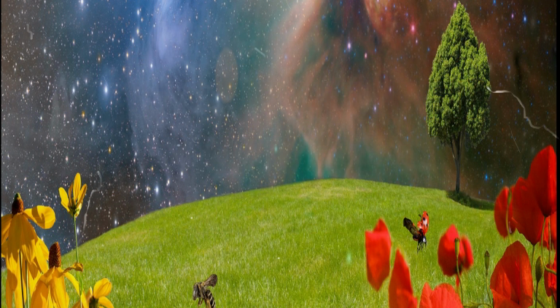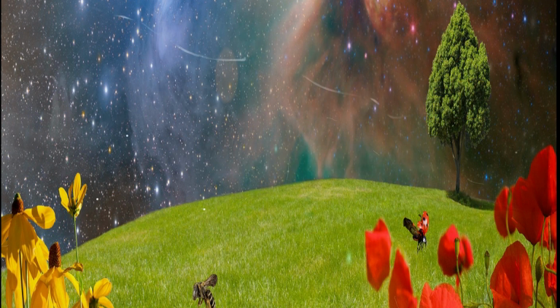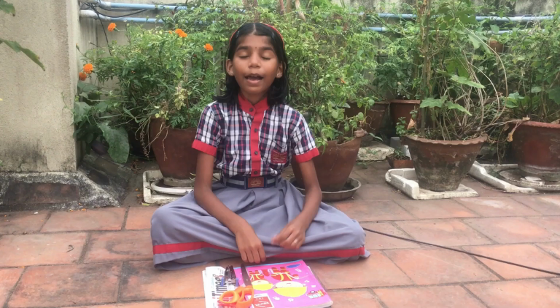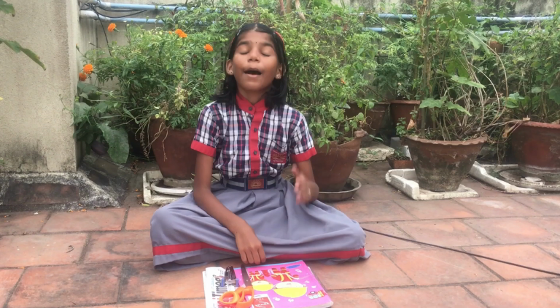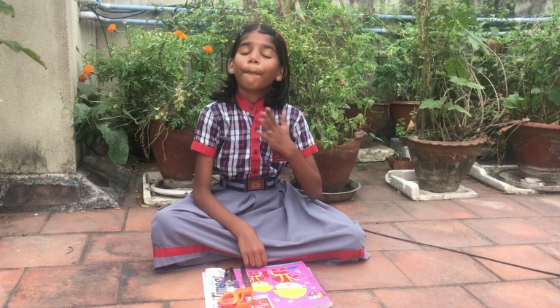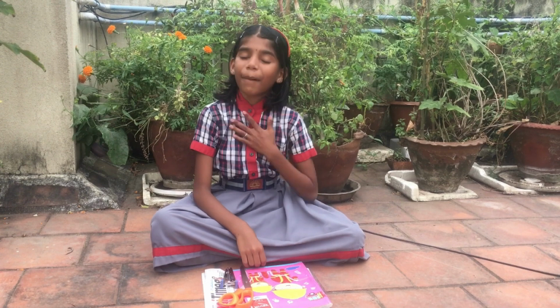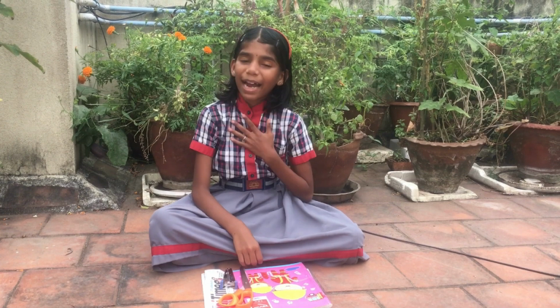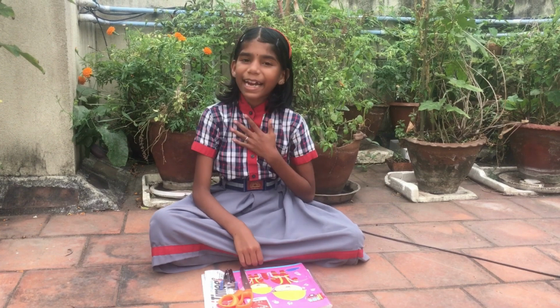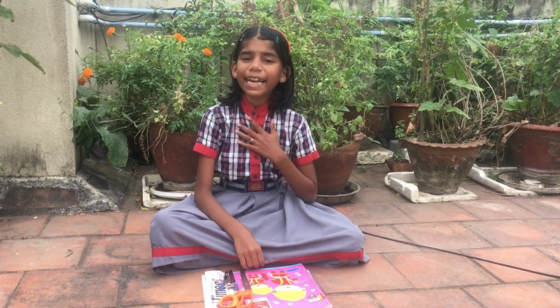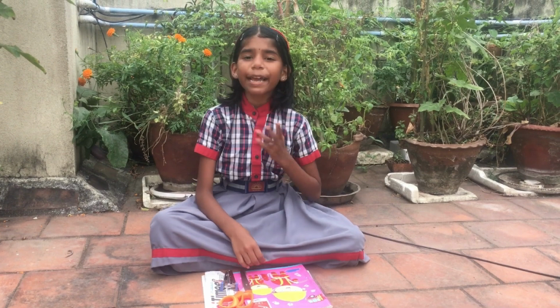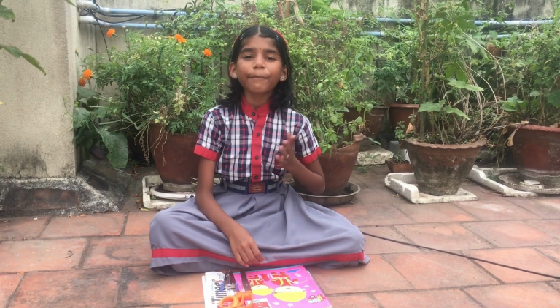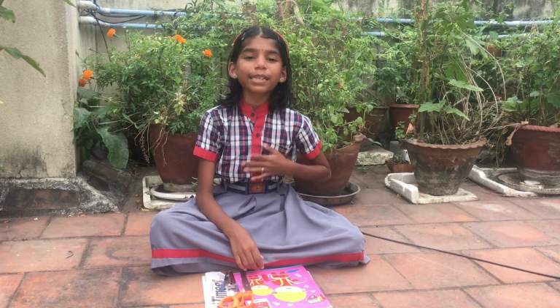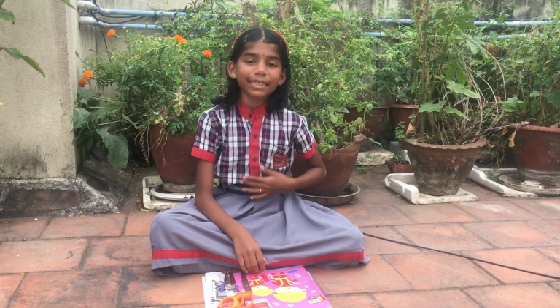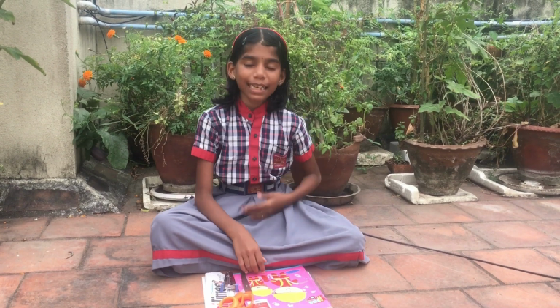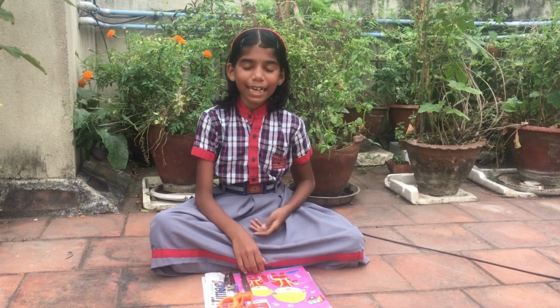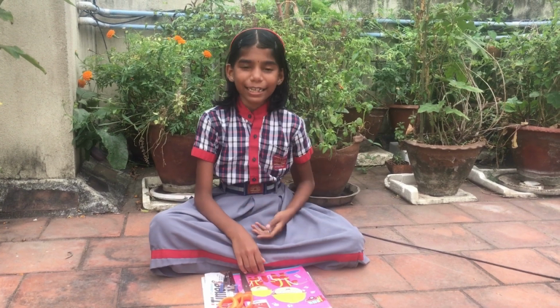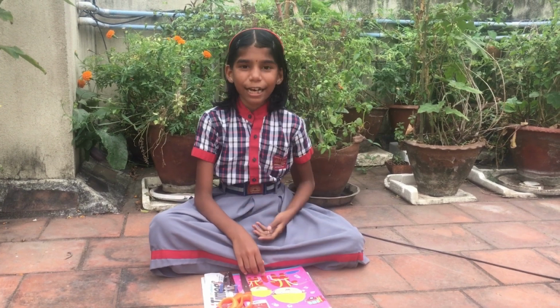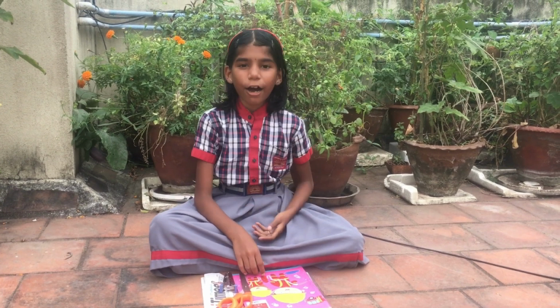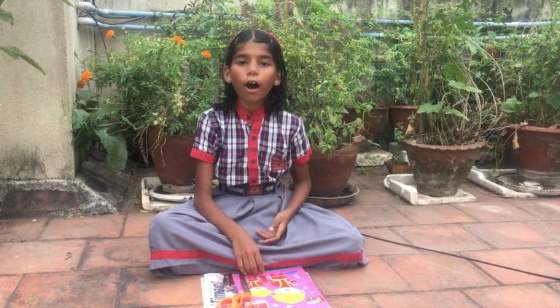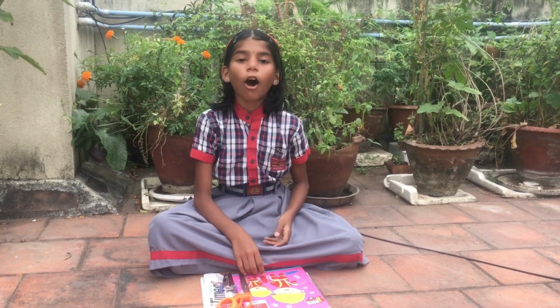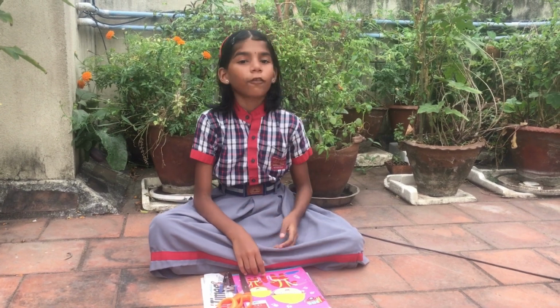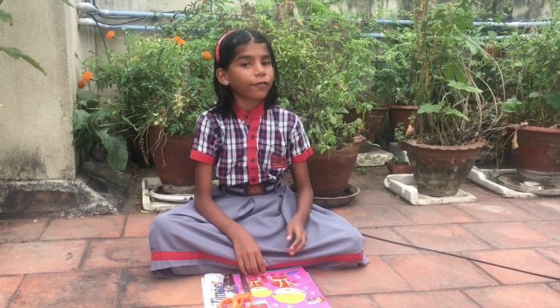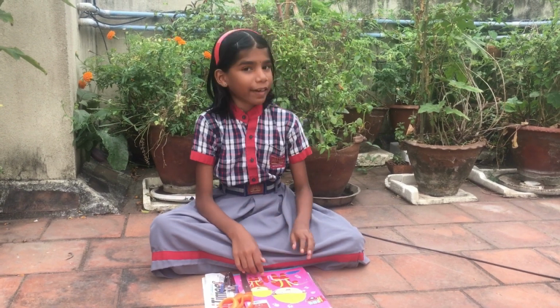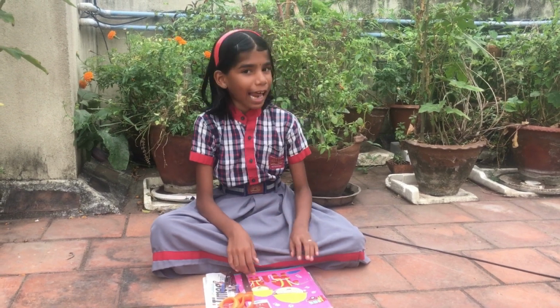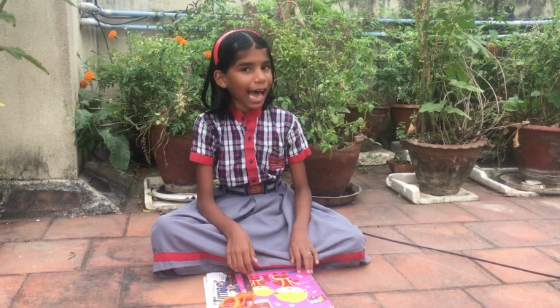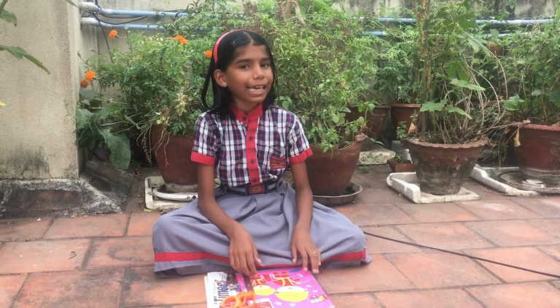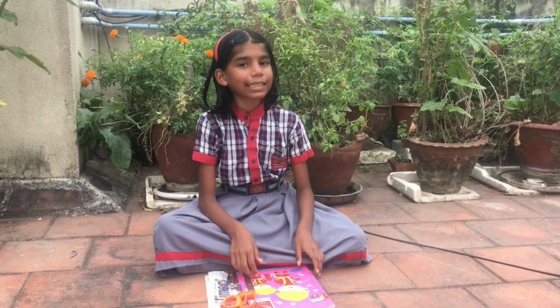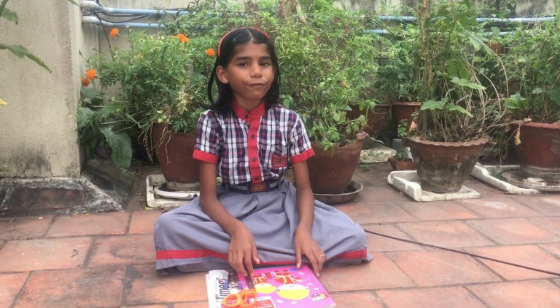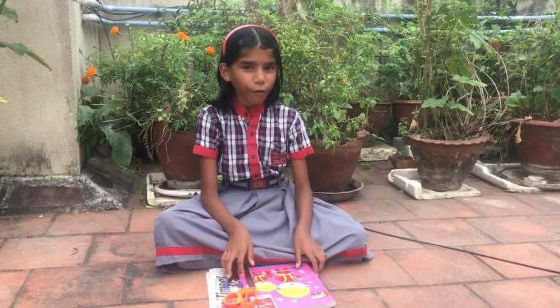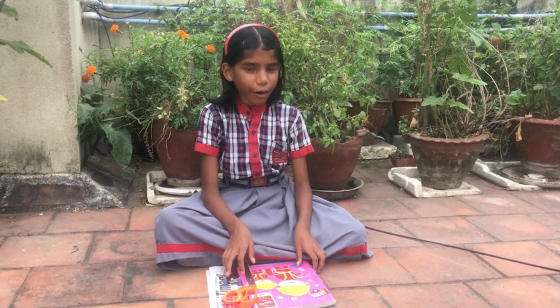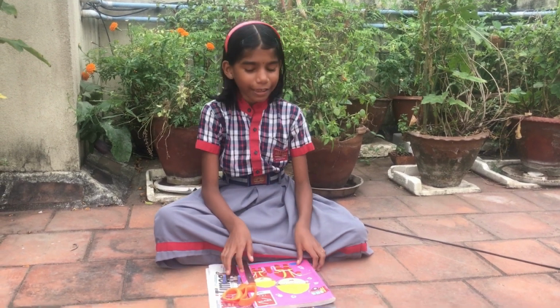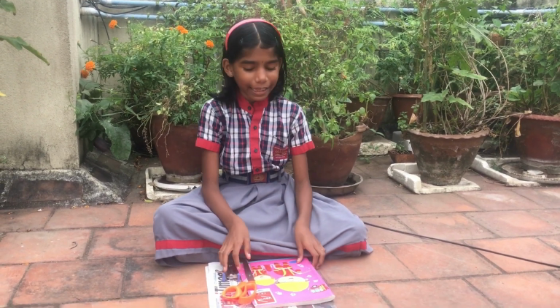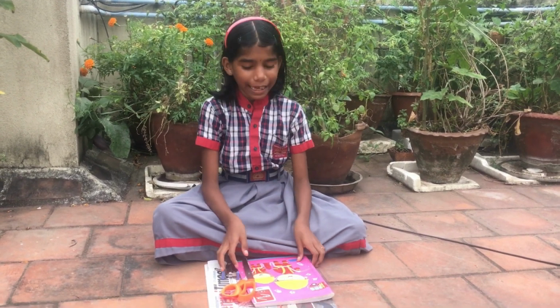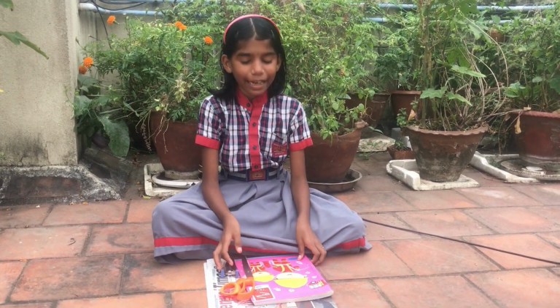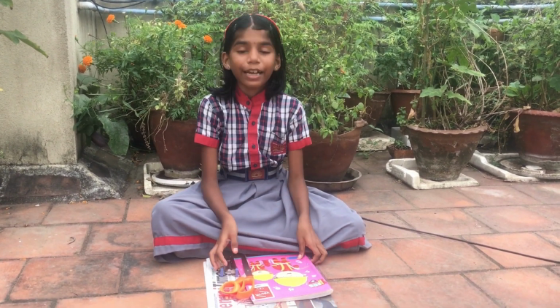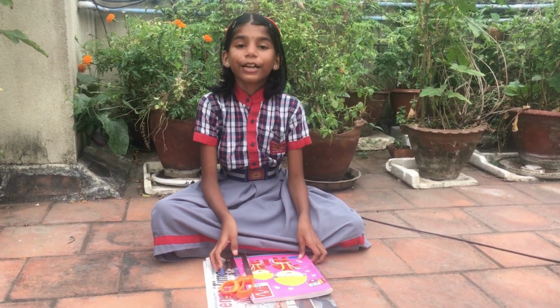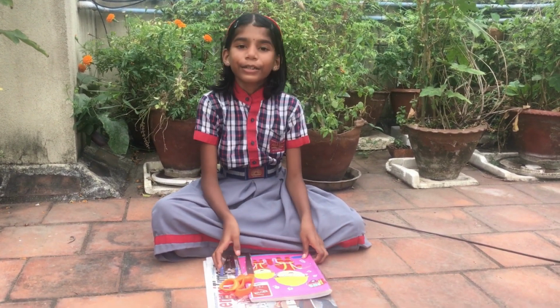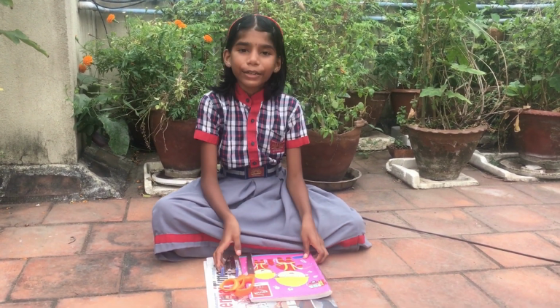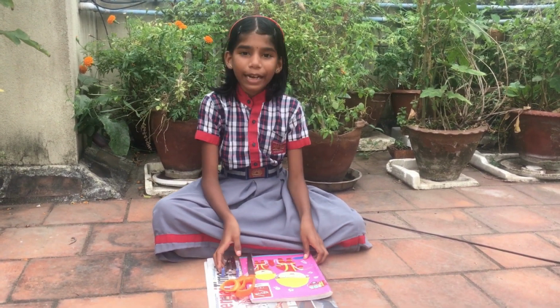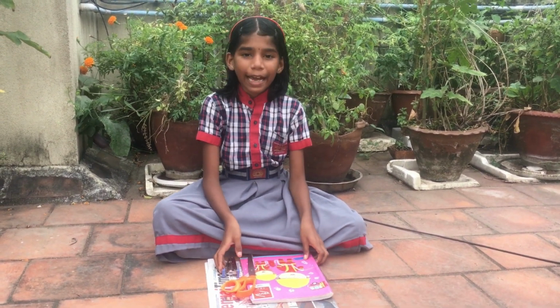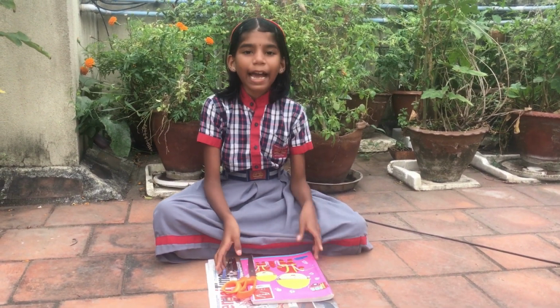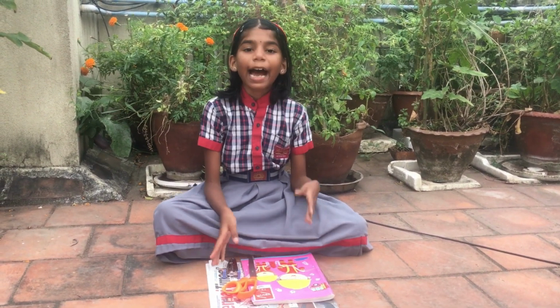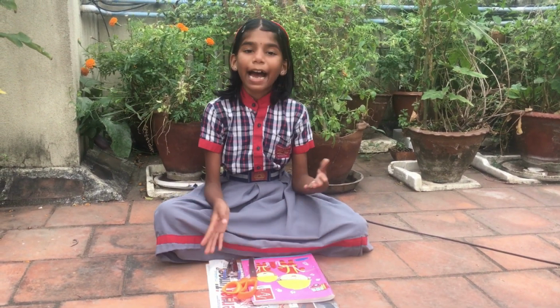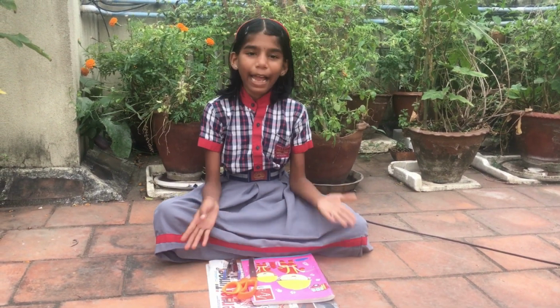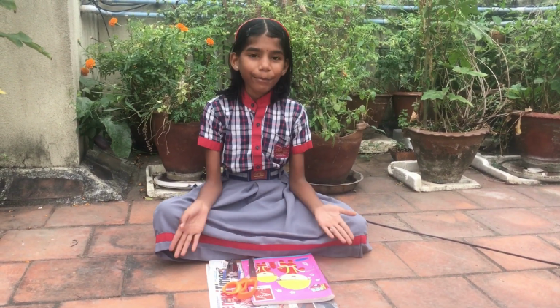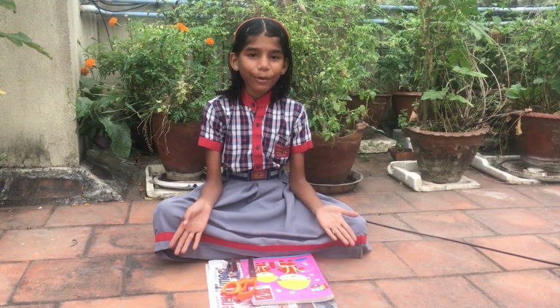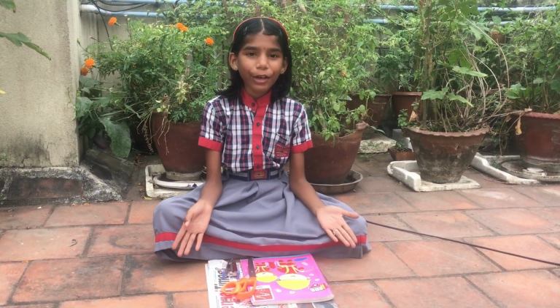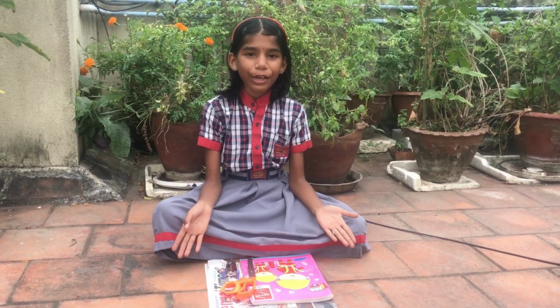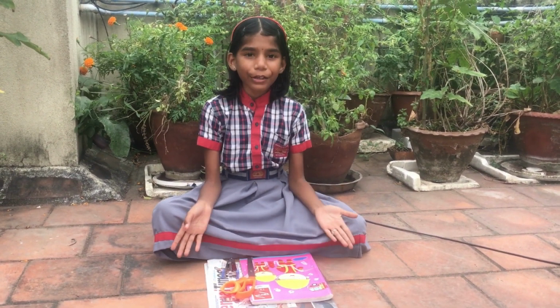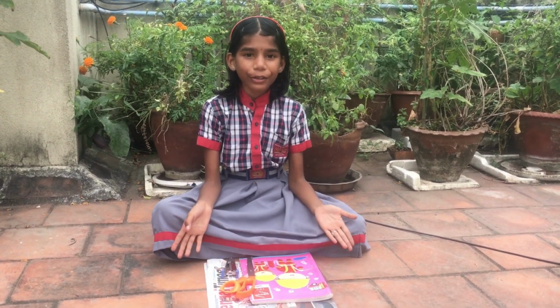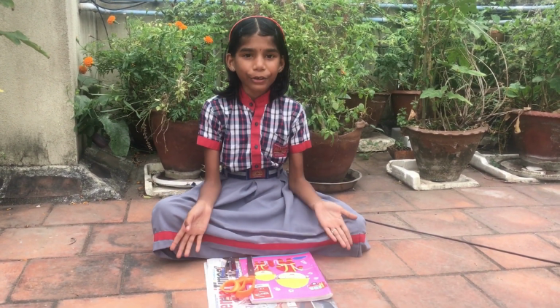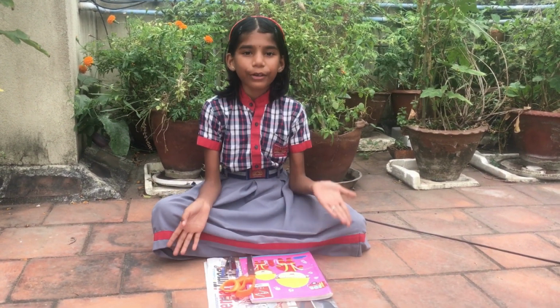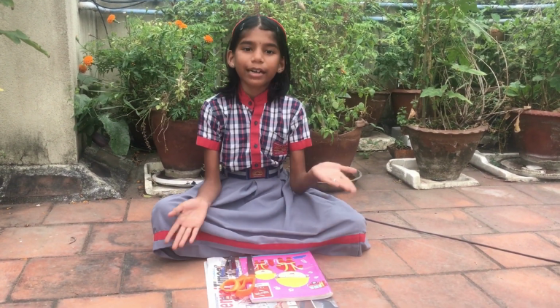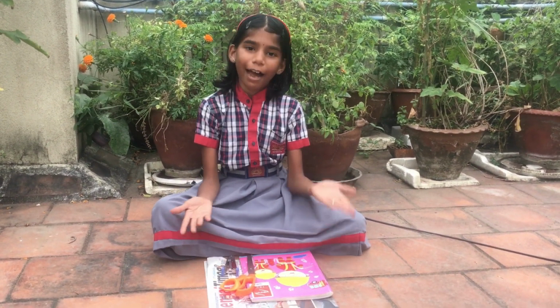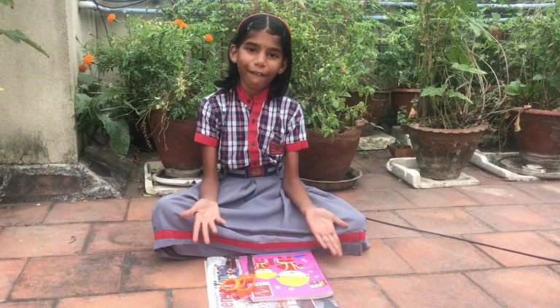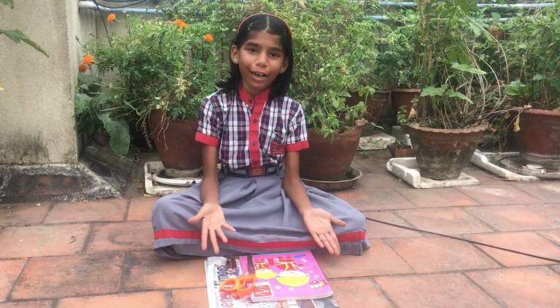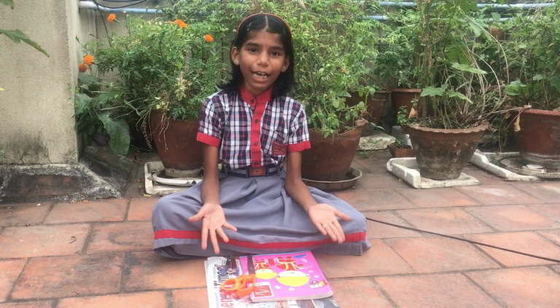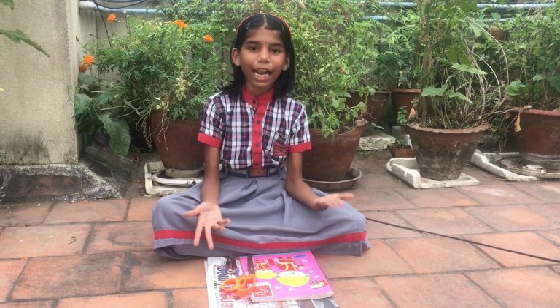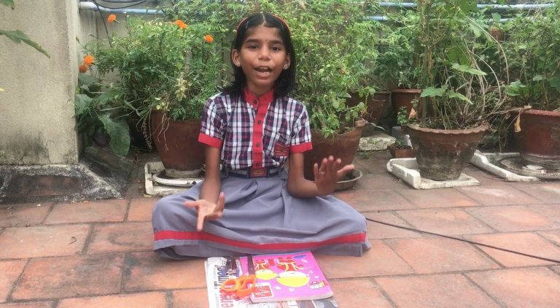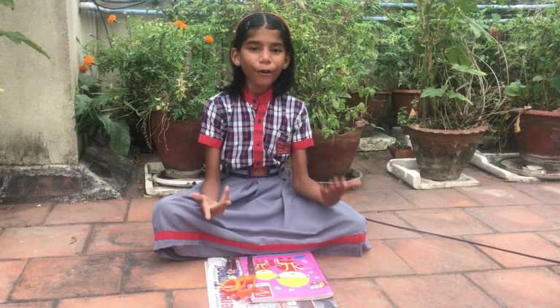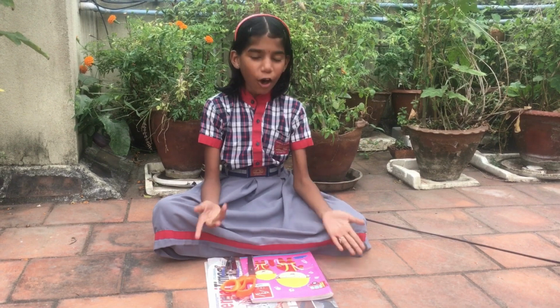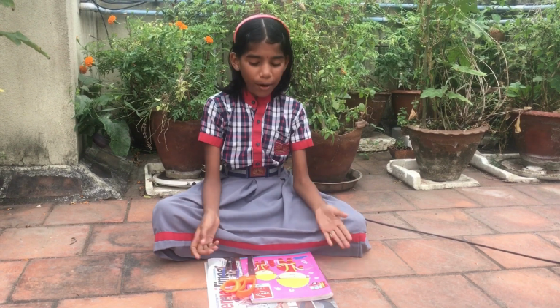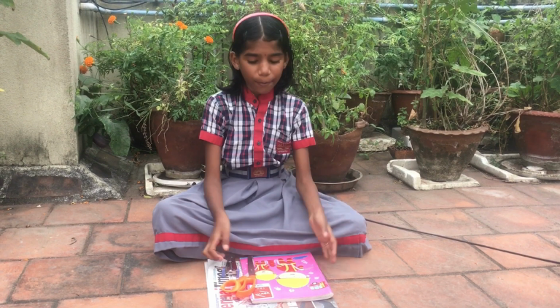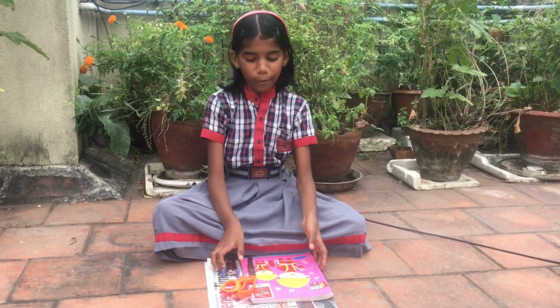My name is Kanya of class 4th. Today I am going to cover a notebook.